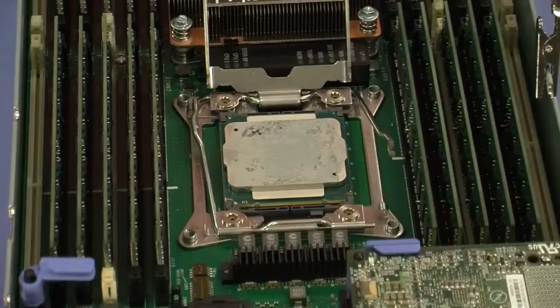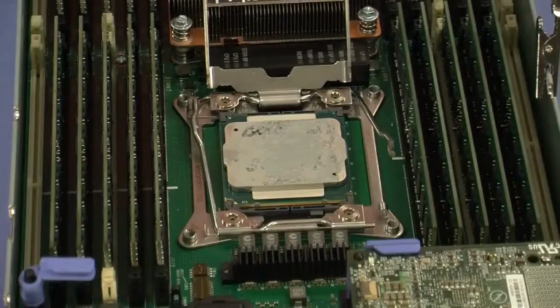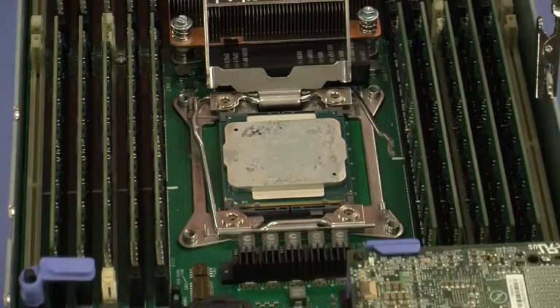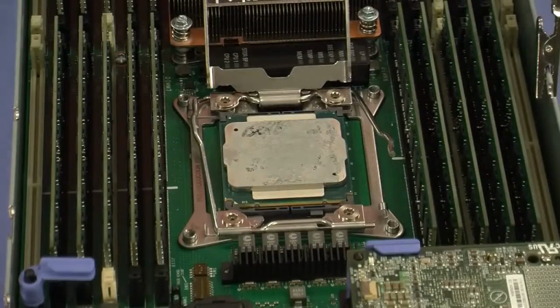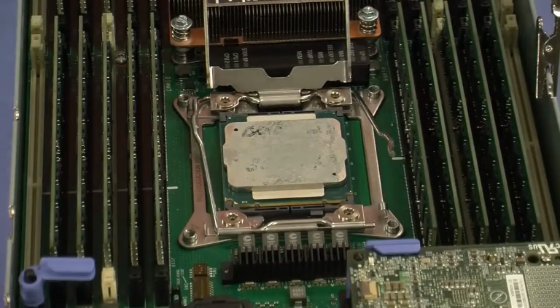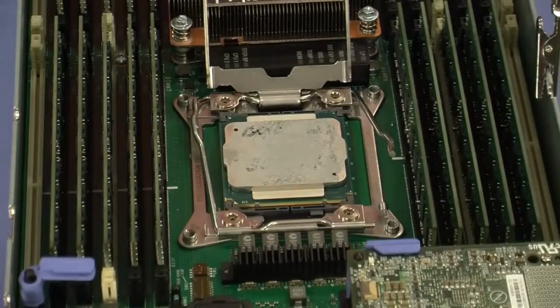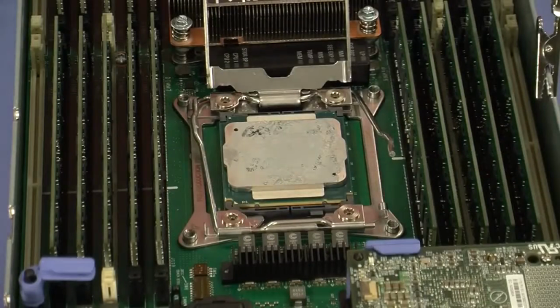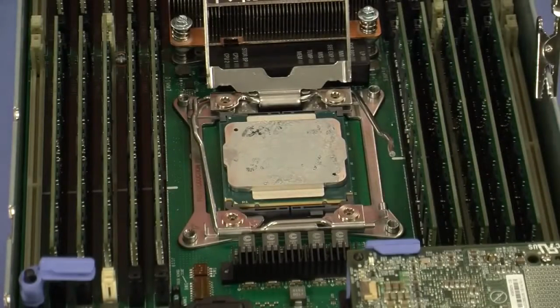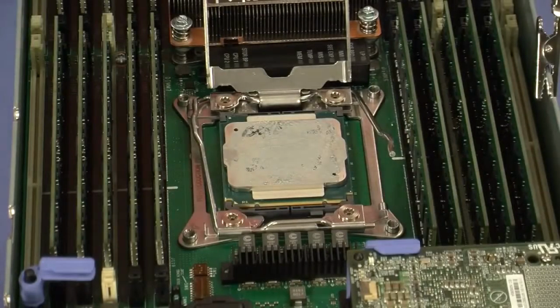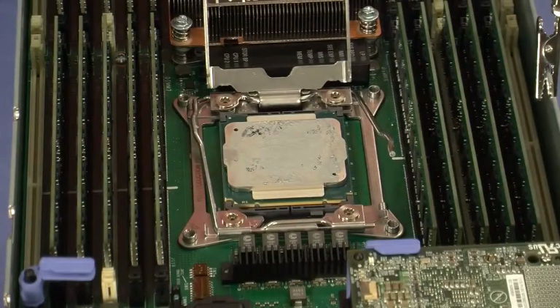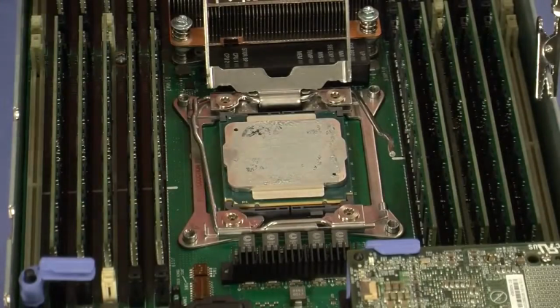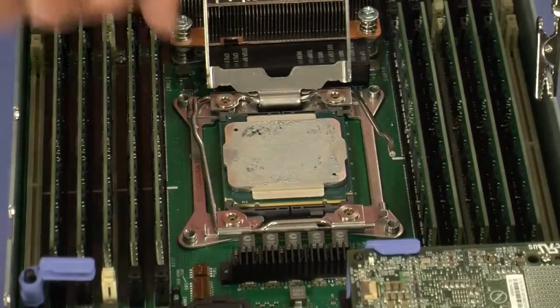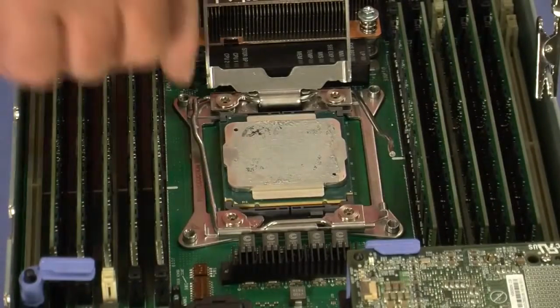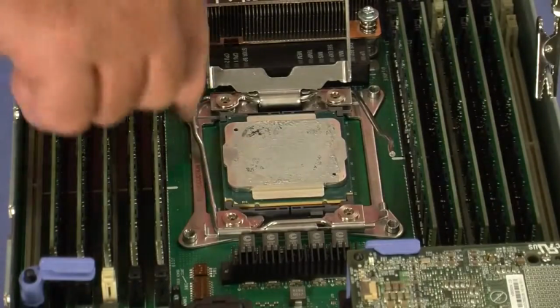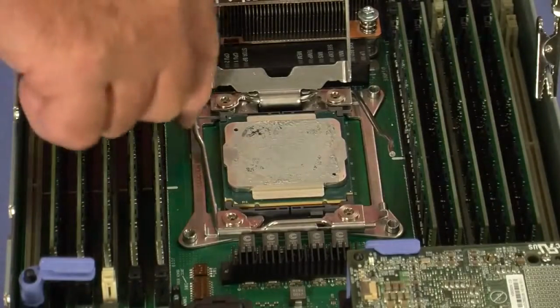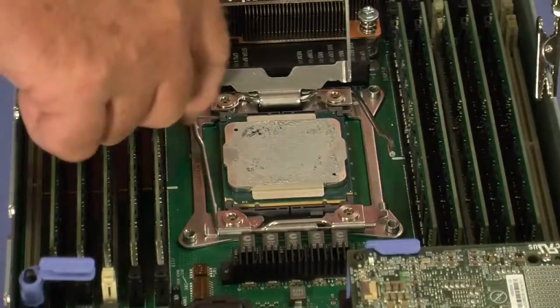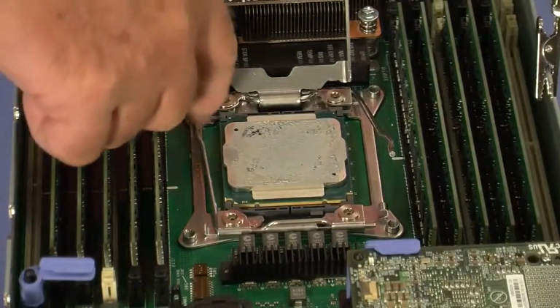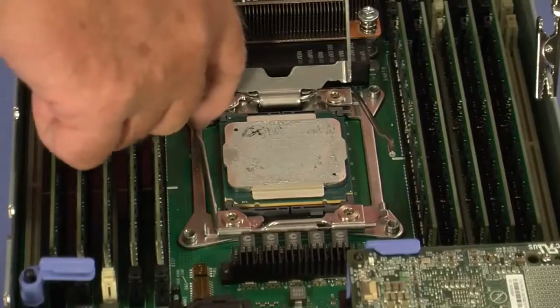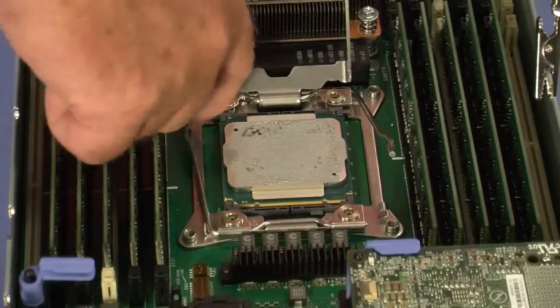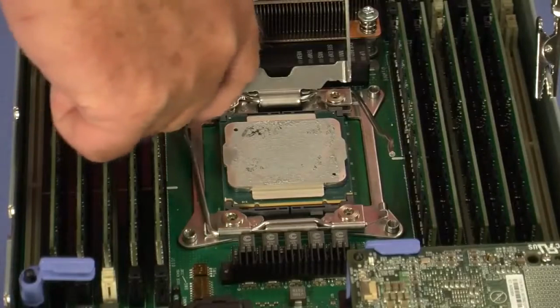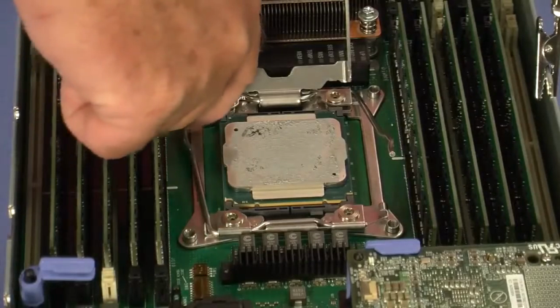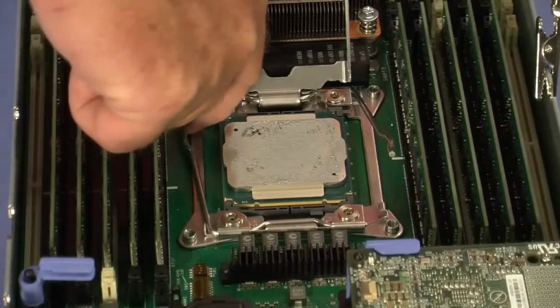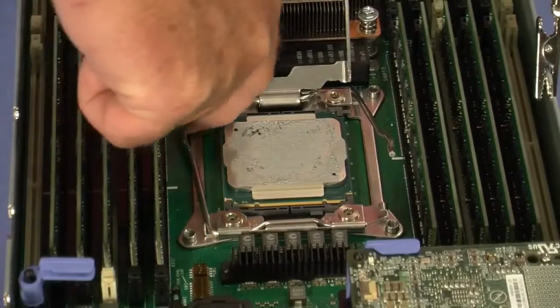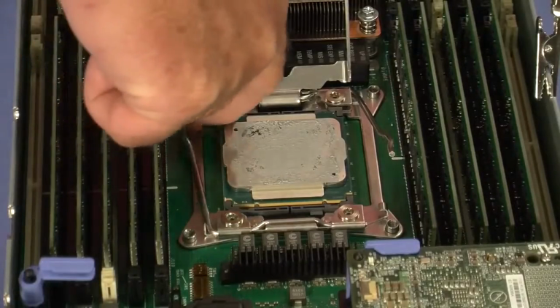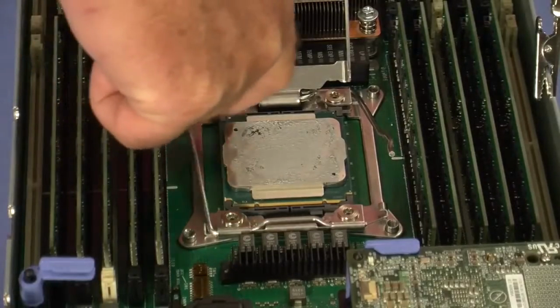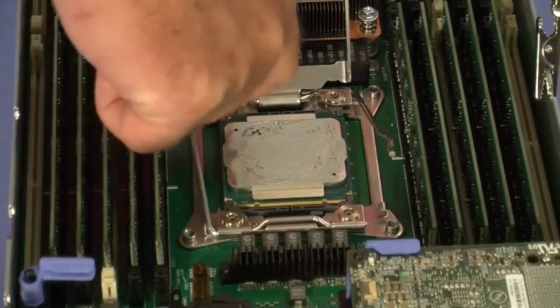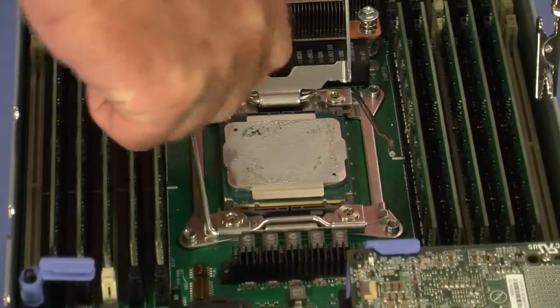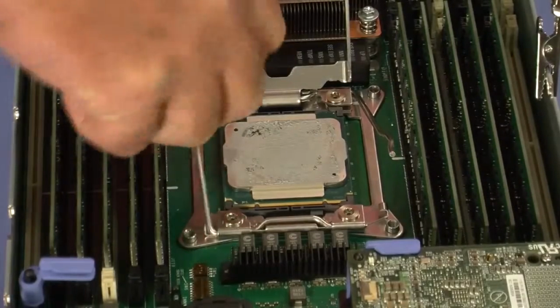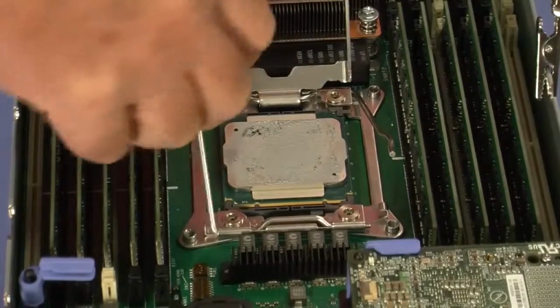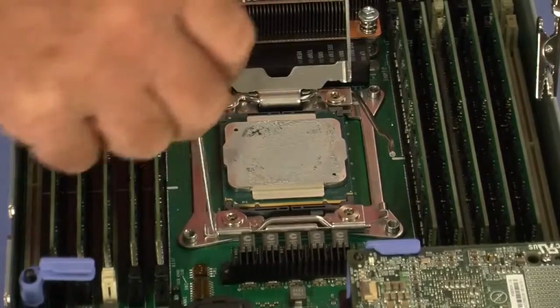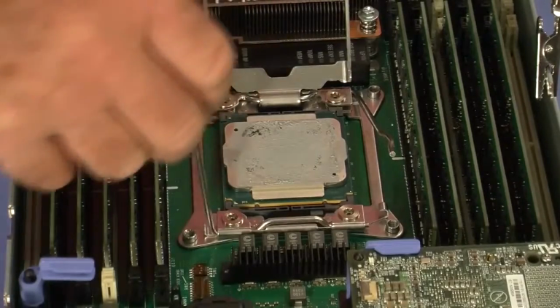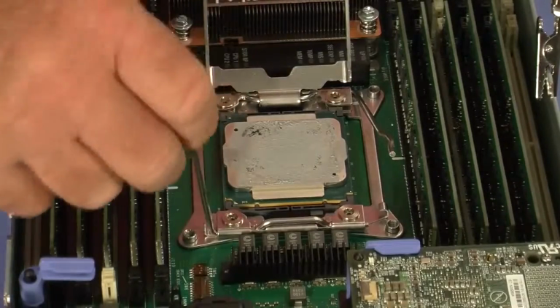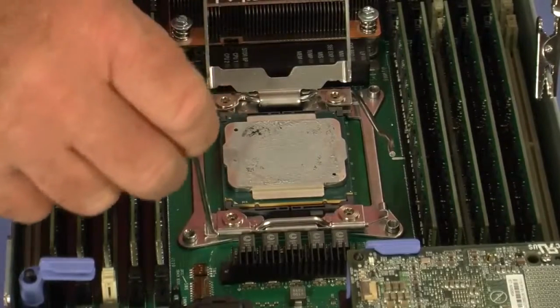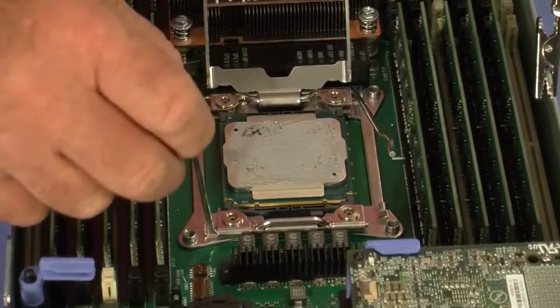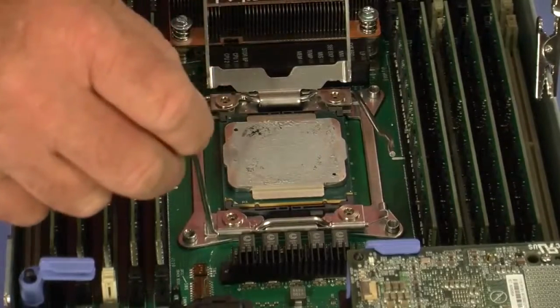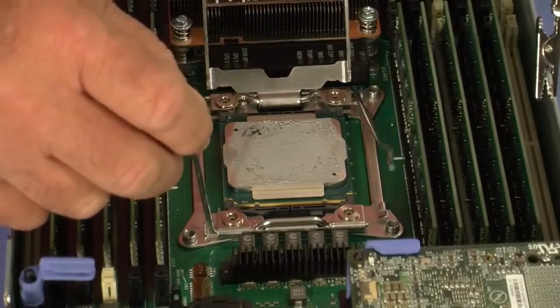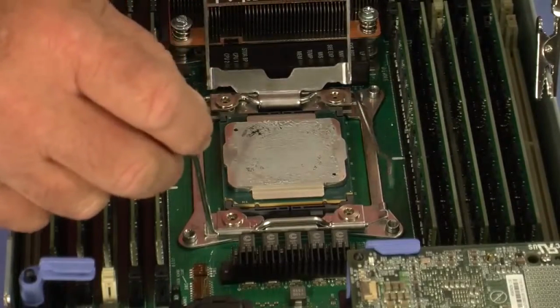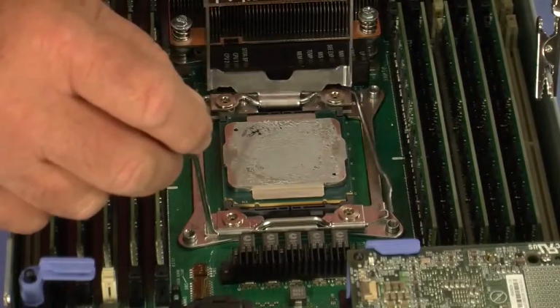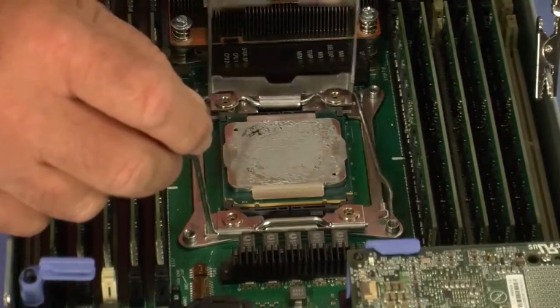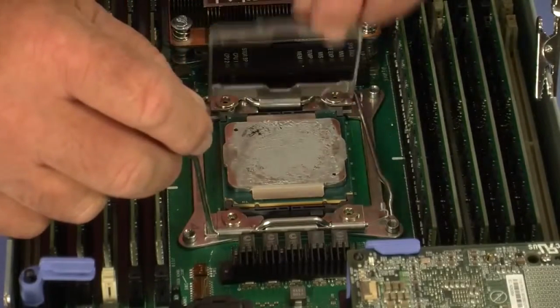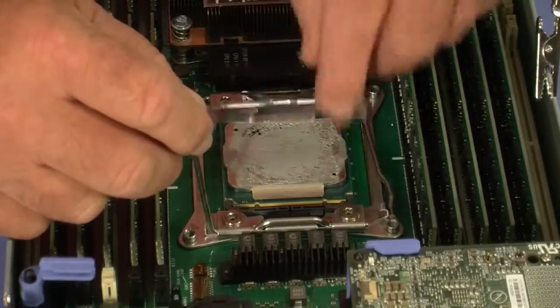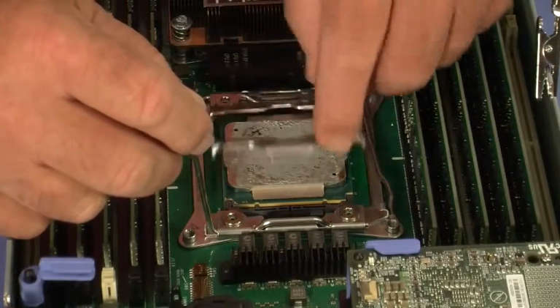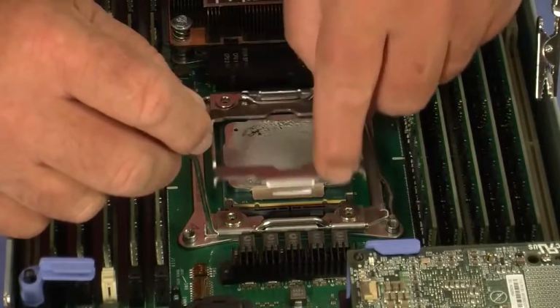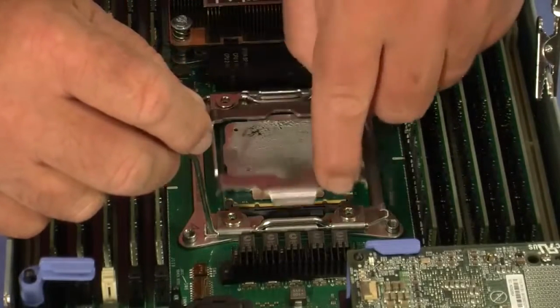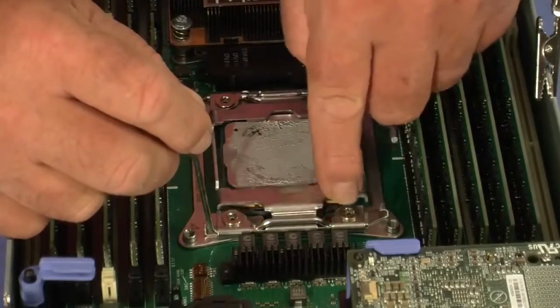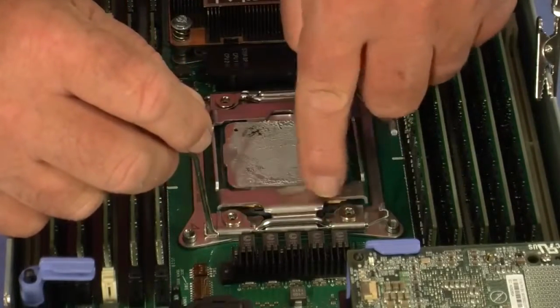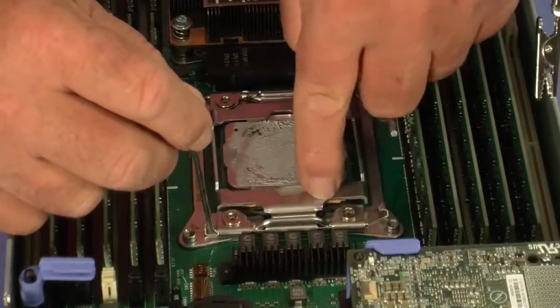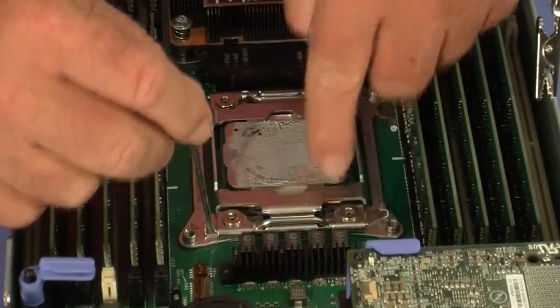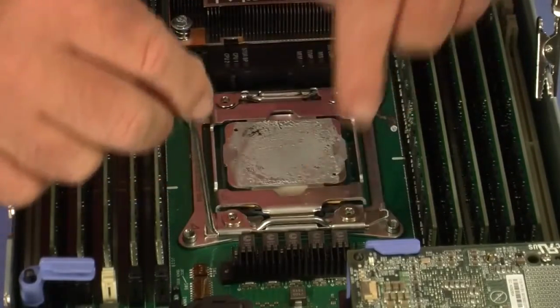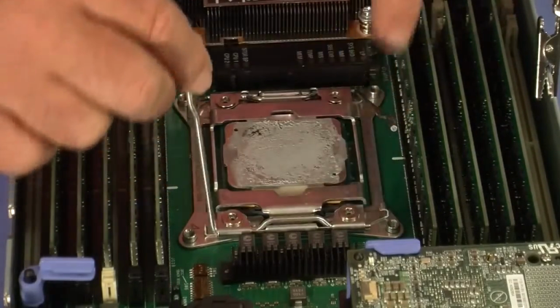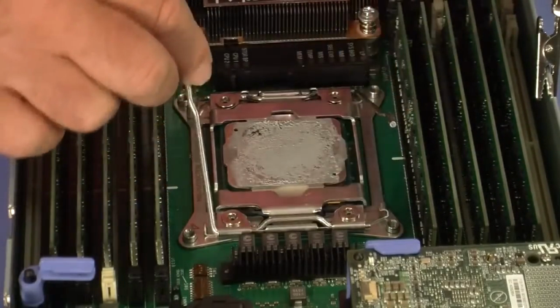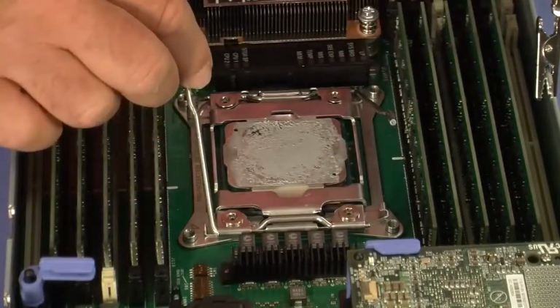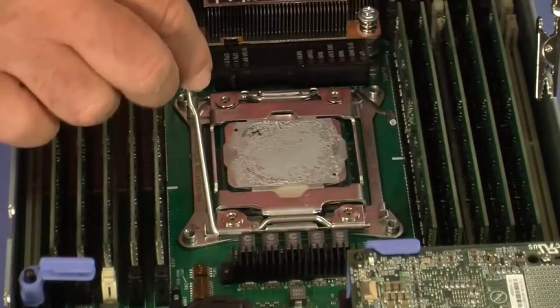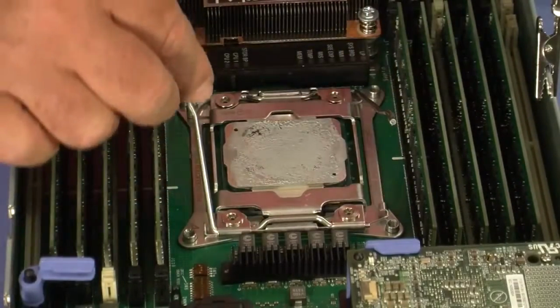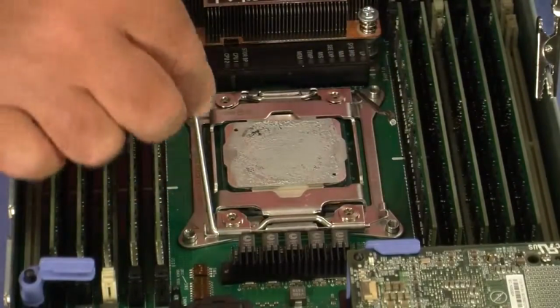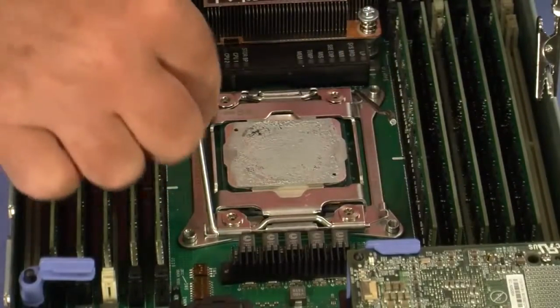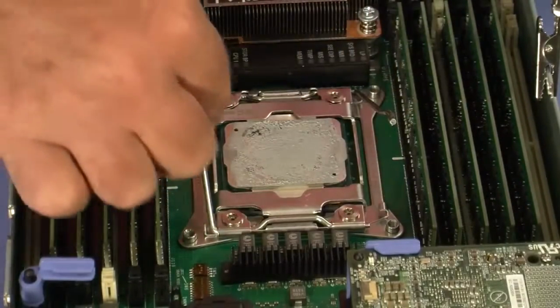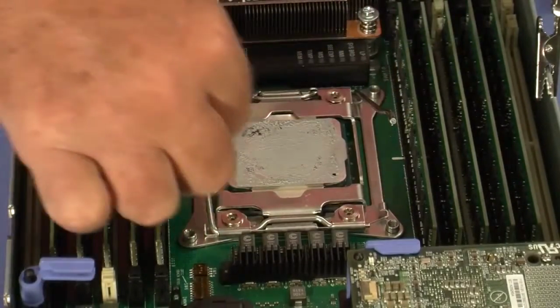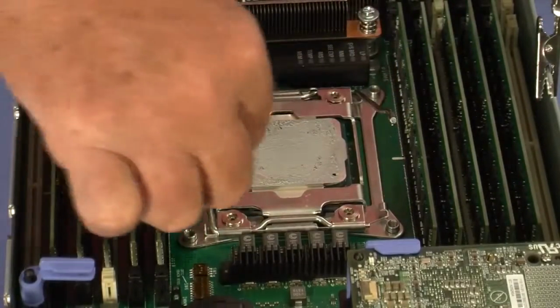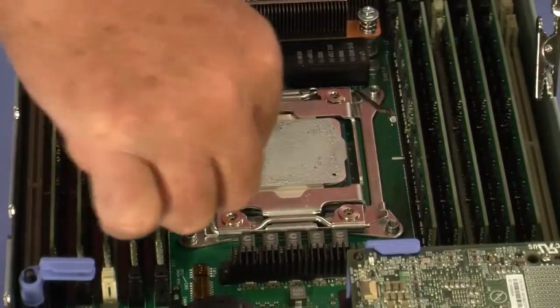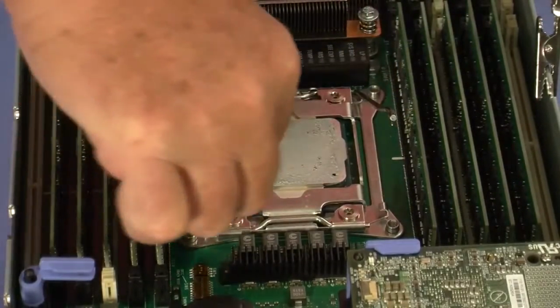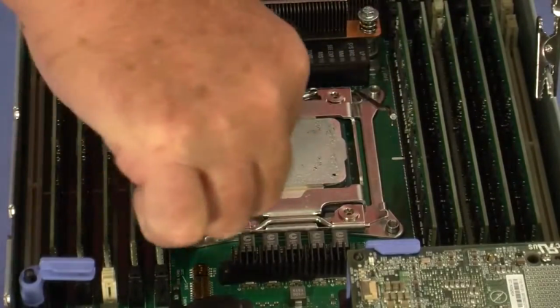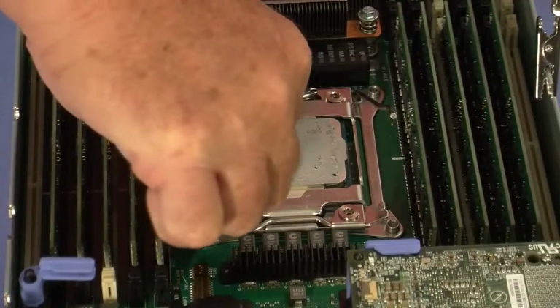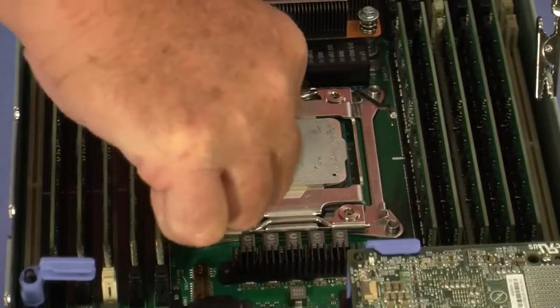Close the microprocessor bracket frame. Make sure that you close the release lever on the left side, then close the release lever on the right side.